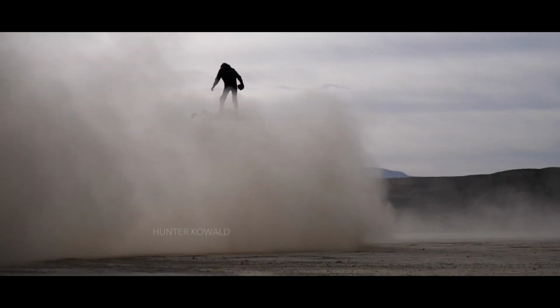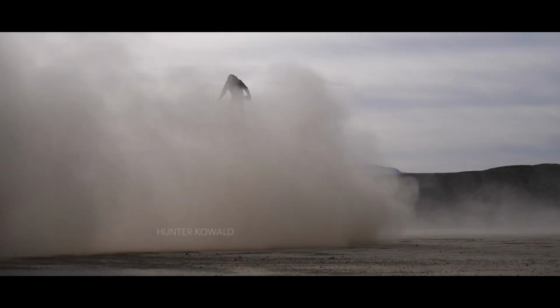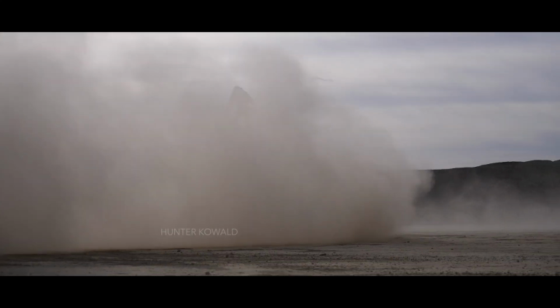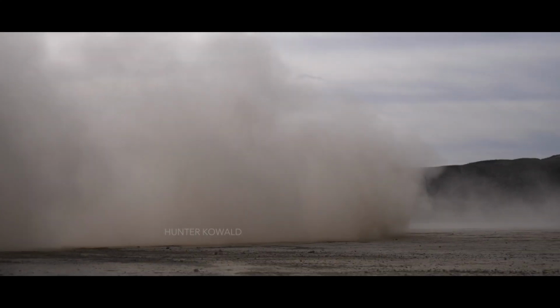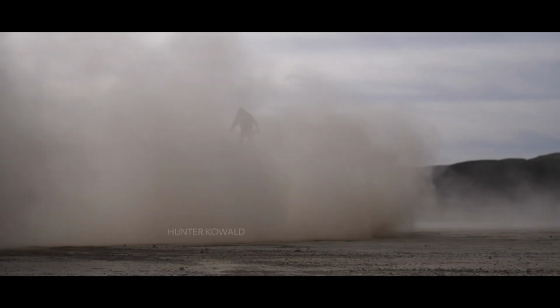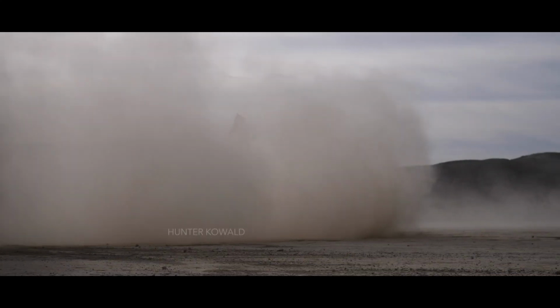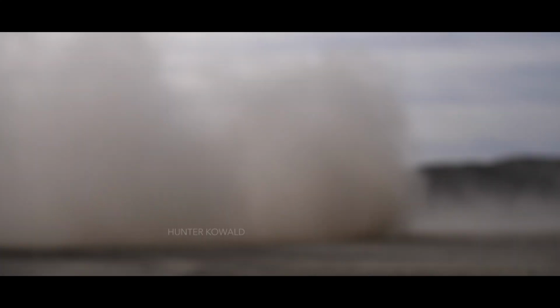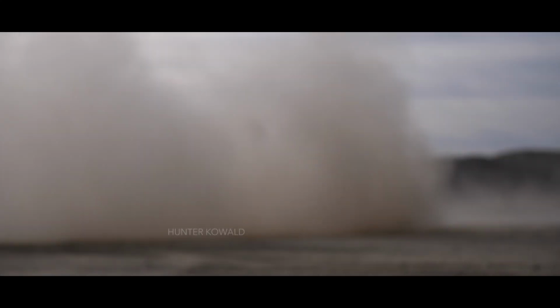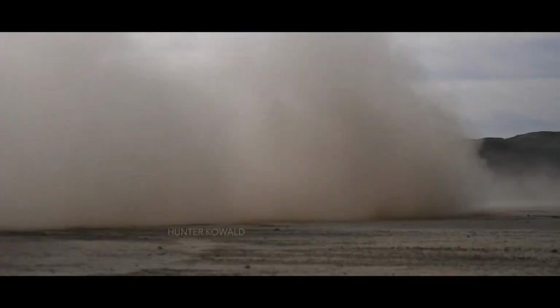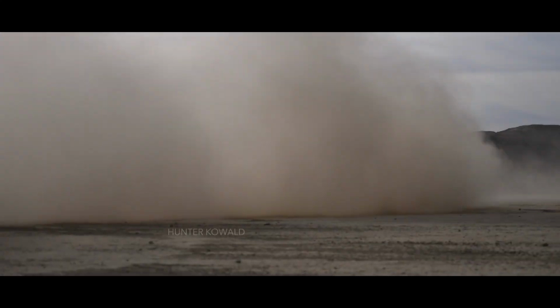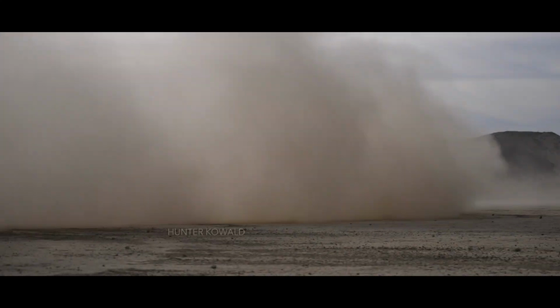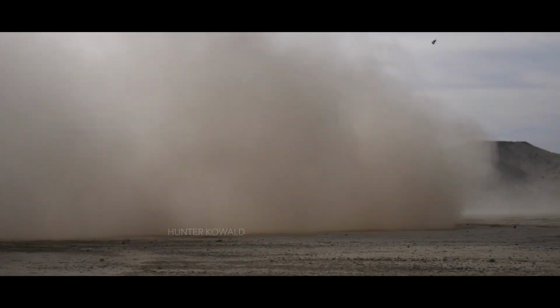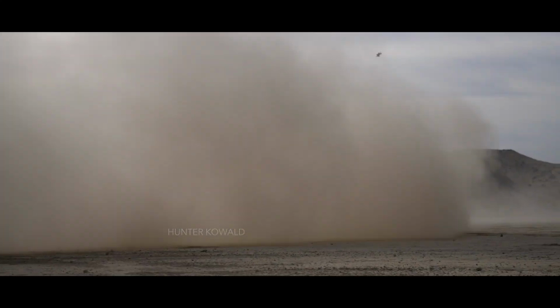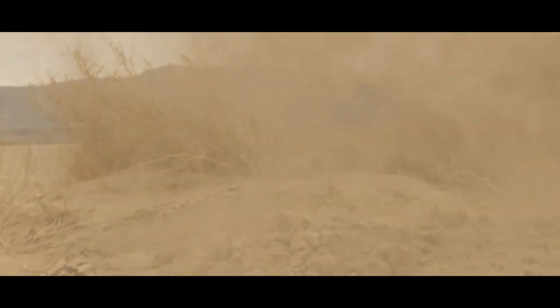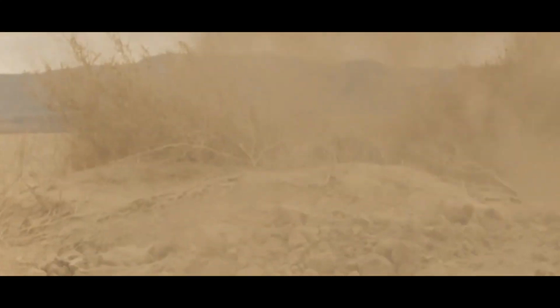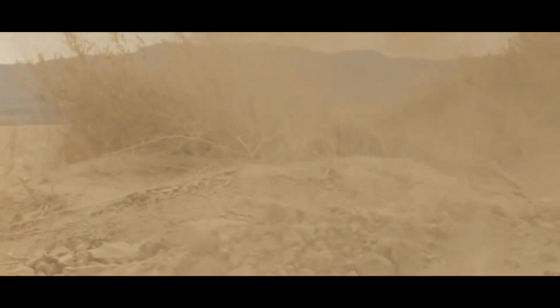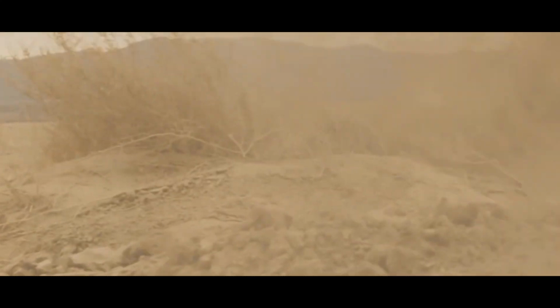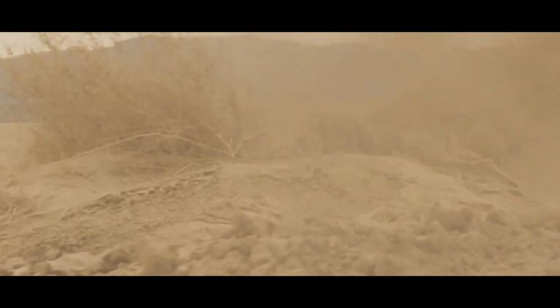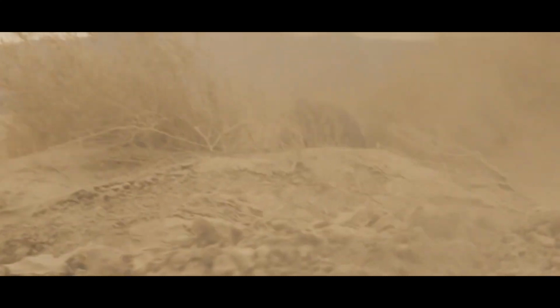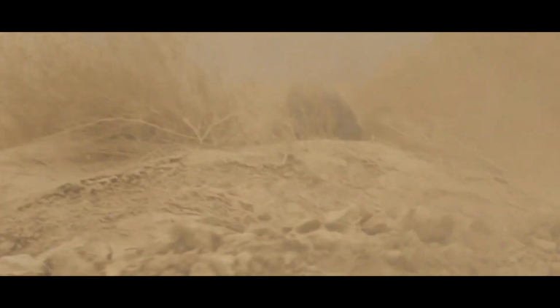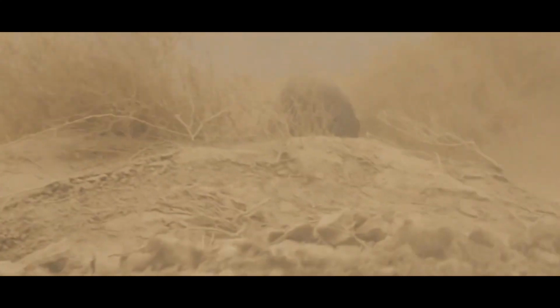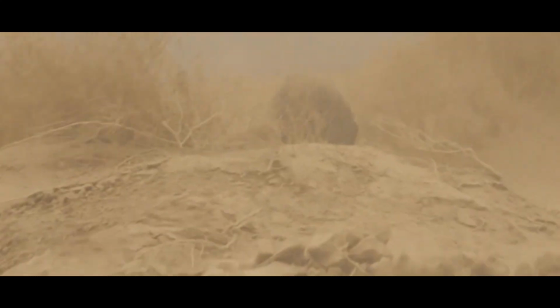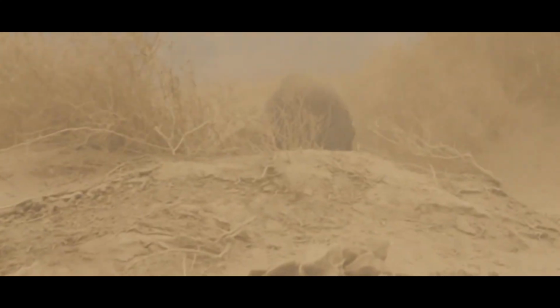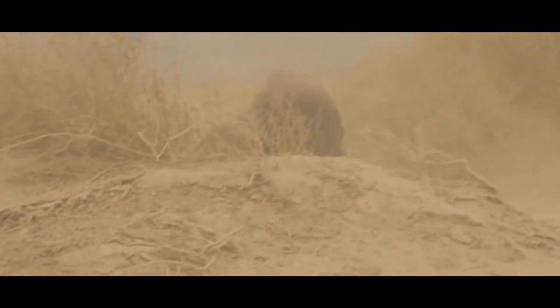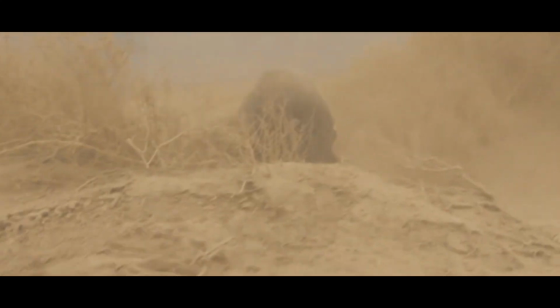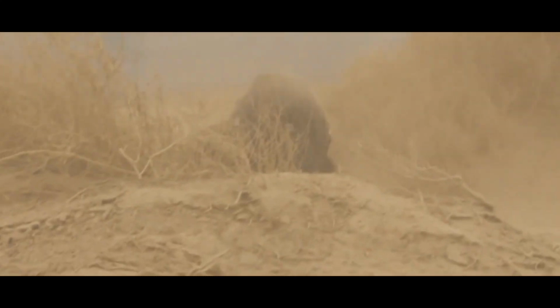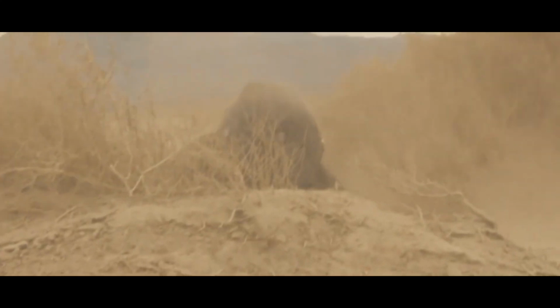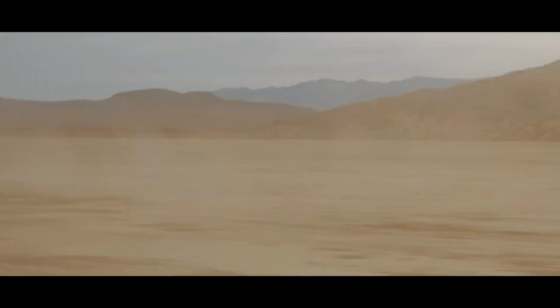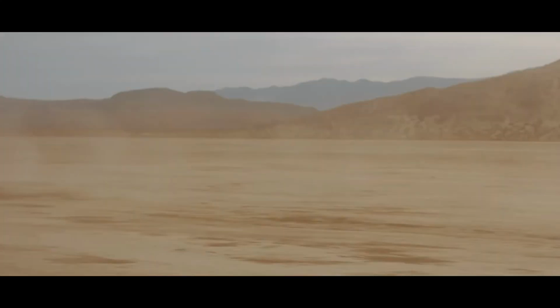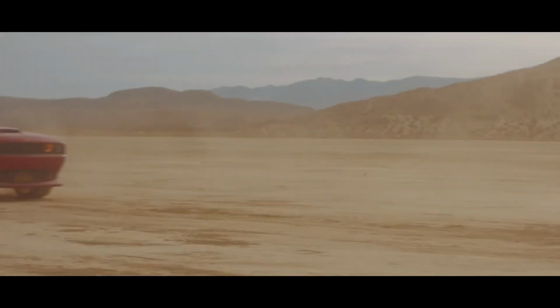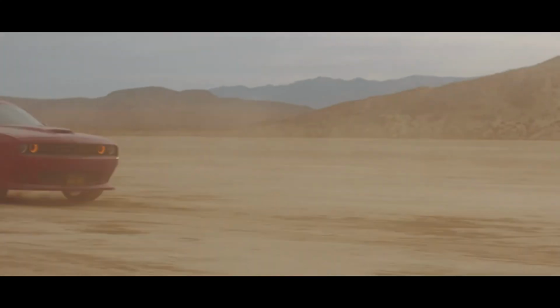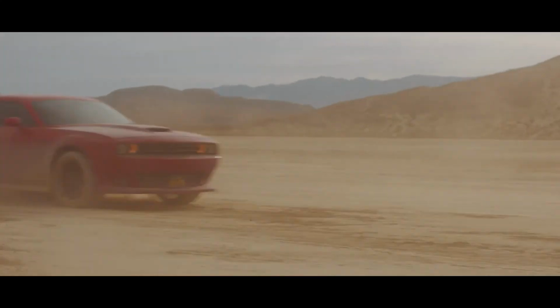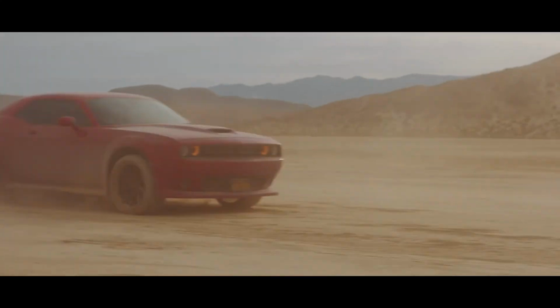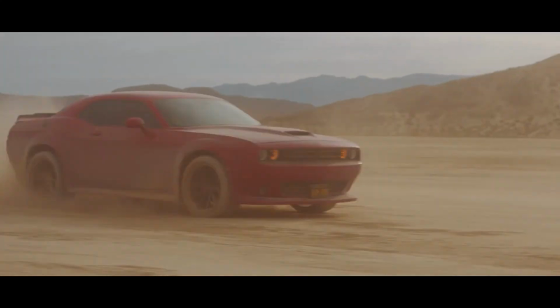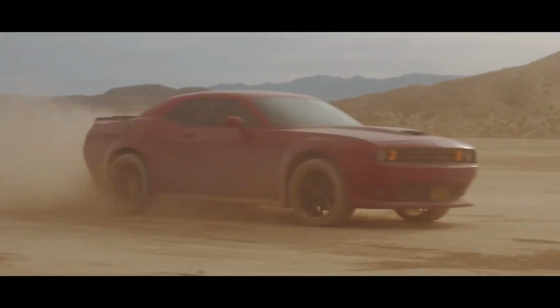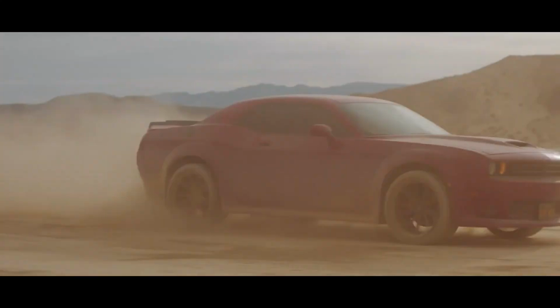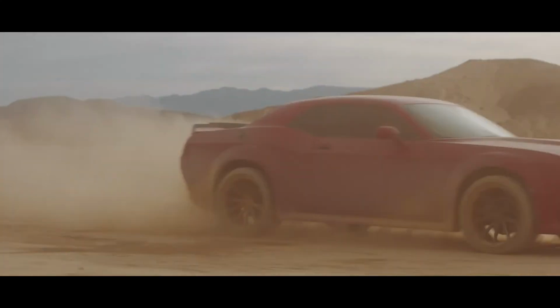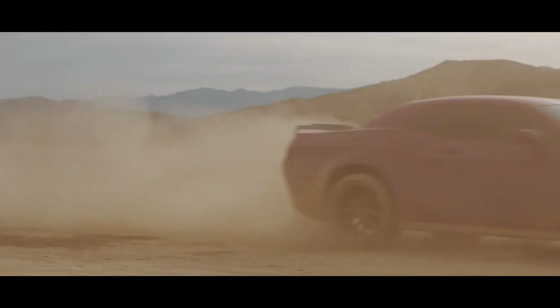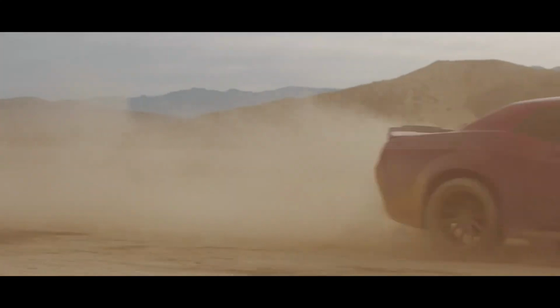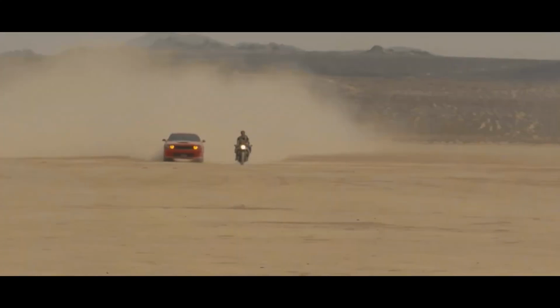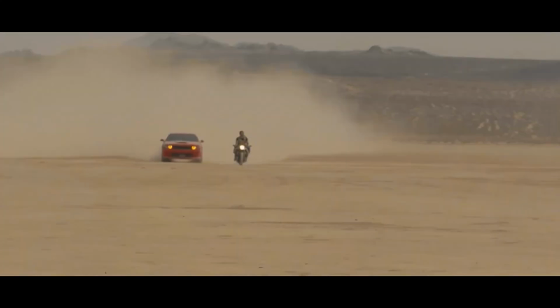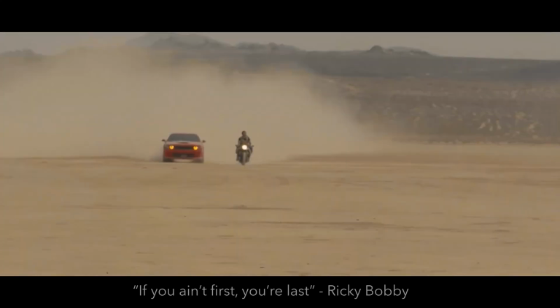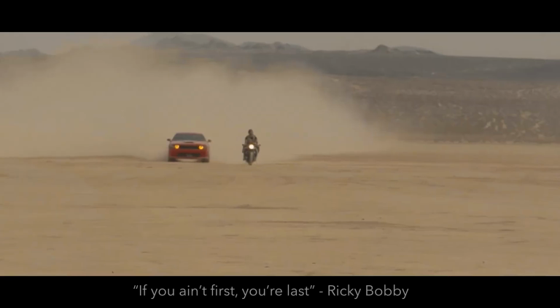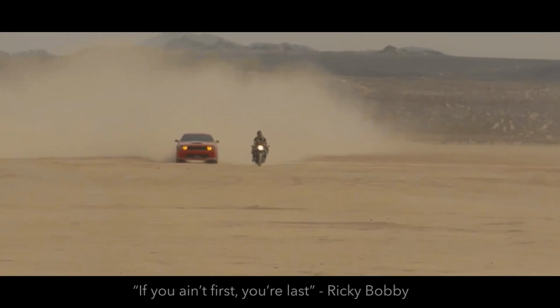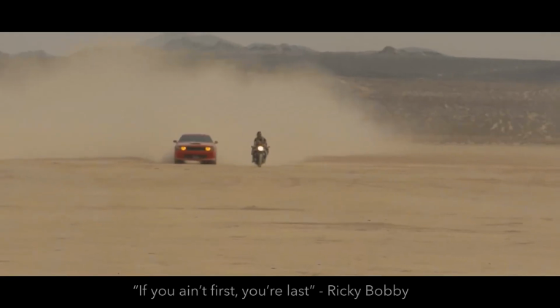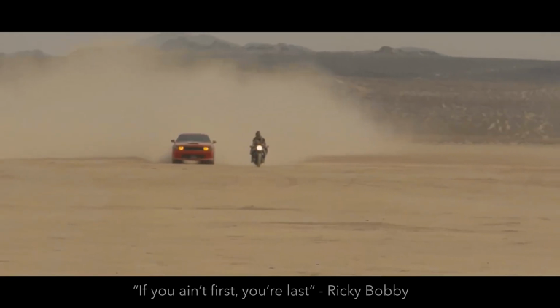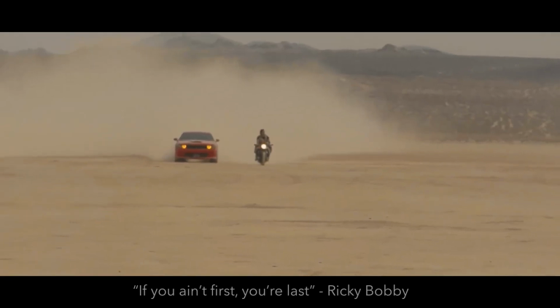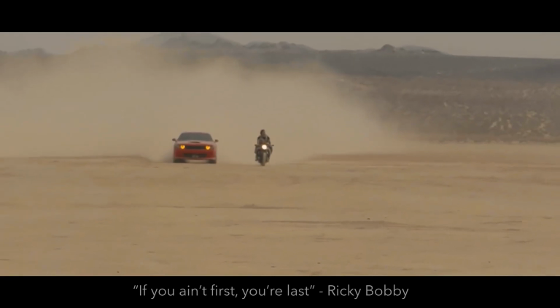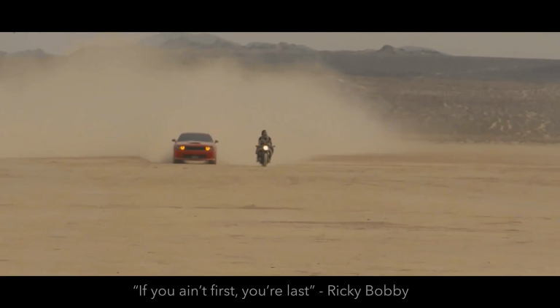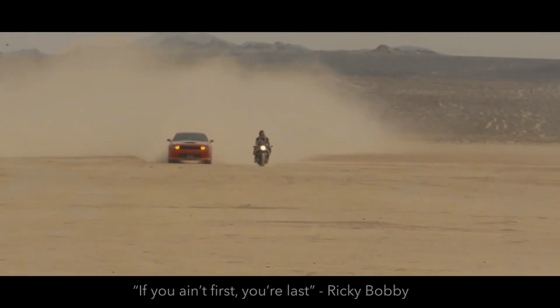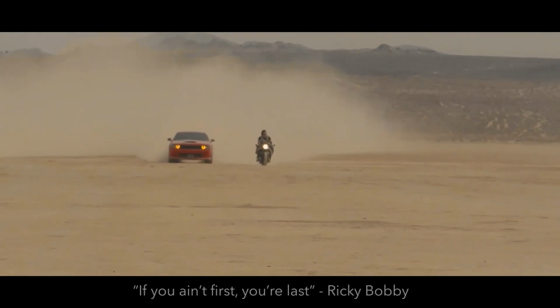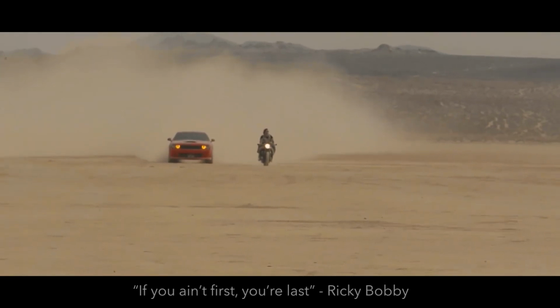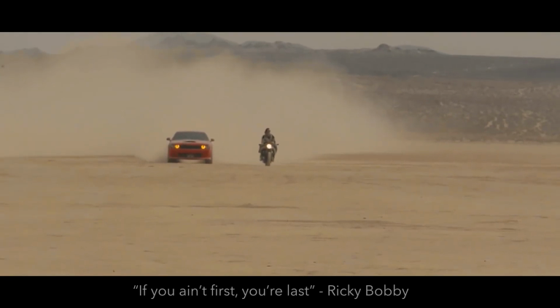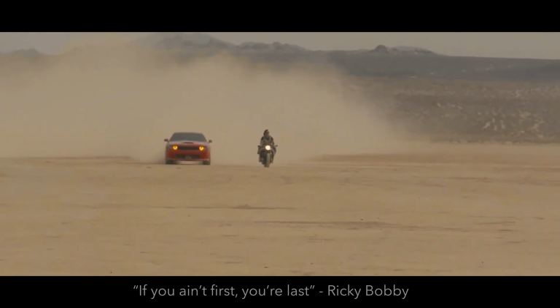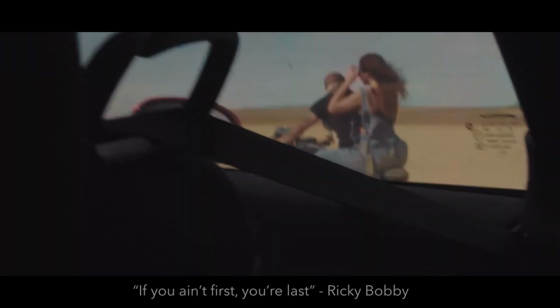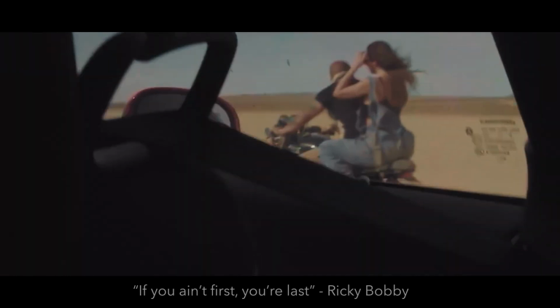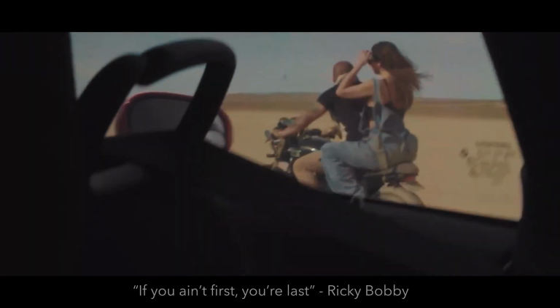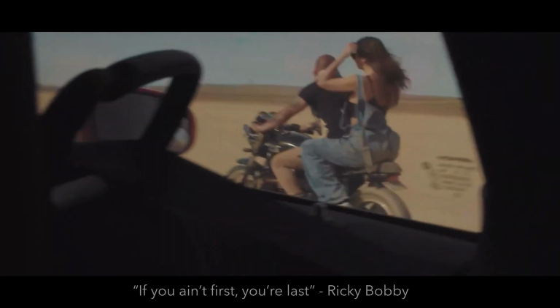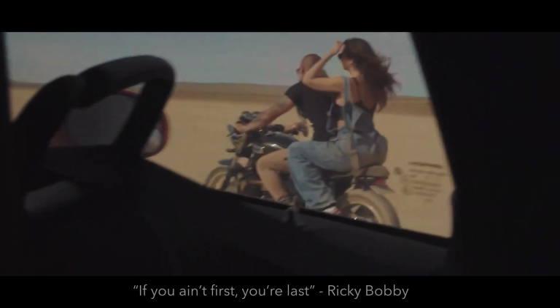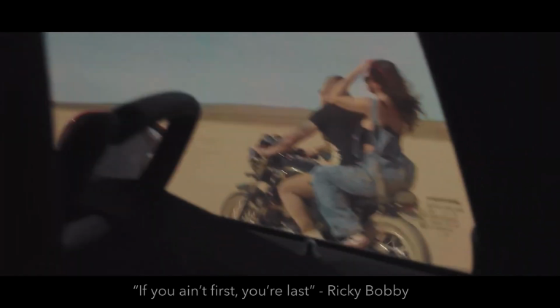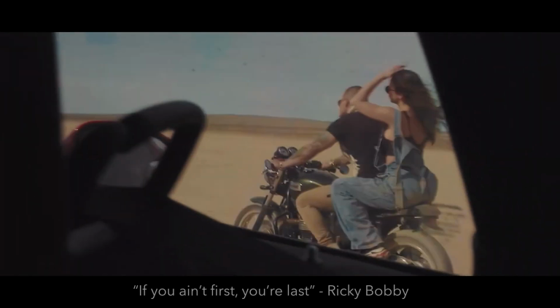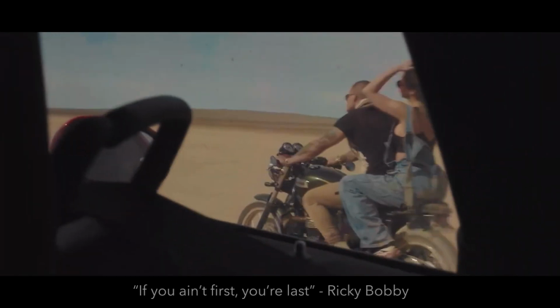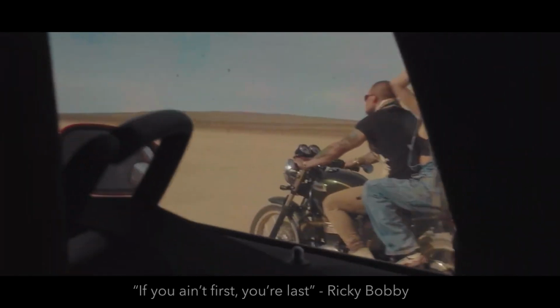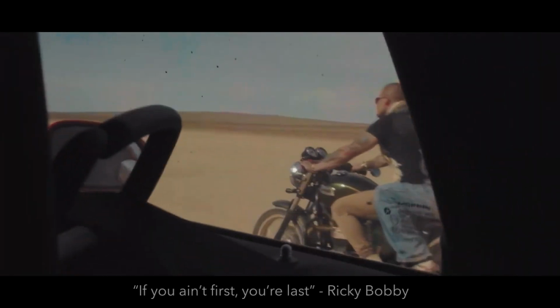Right next door with two others remaining. The motorcycle clearly — well, just like Ricky Bobby says, if you ain't first, you're last.